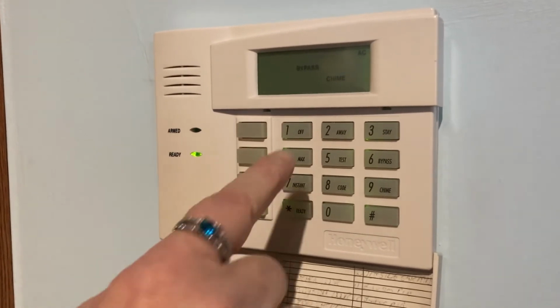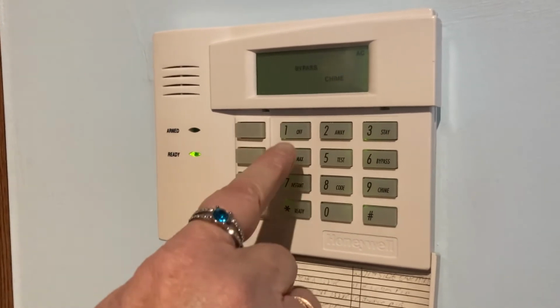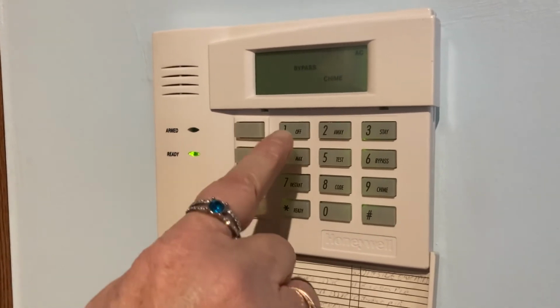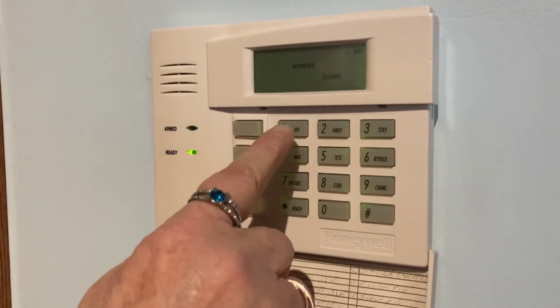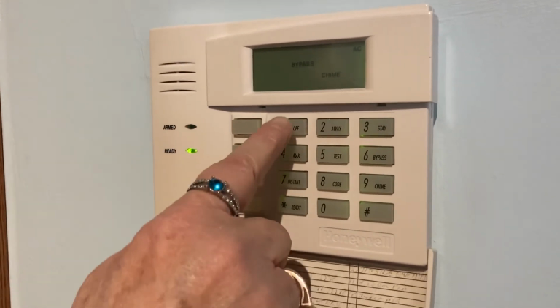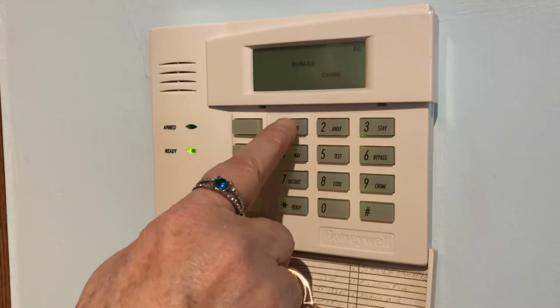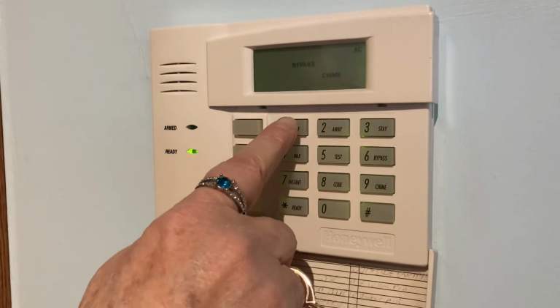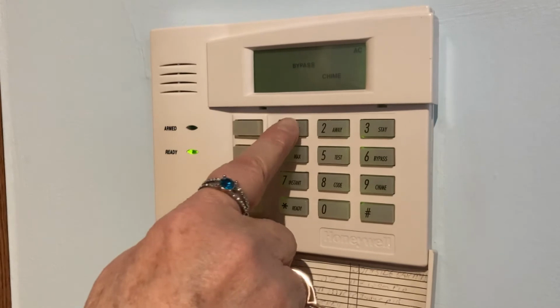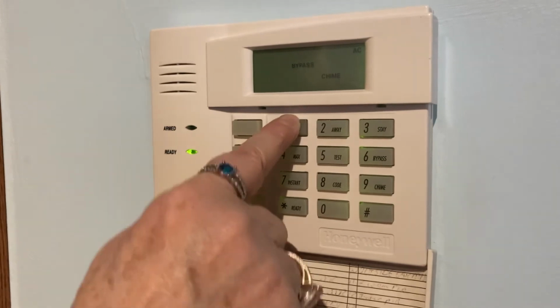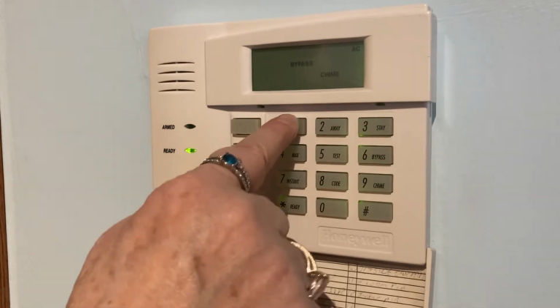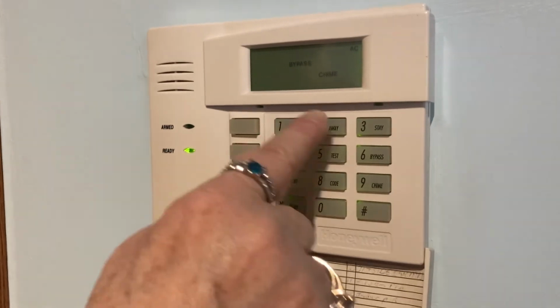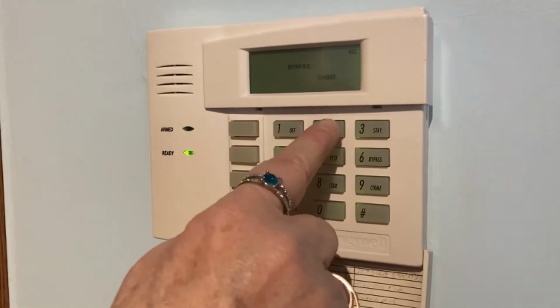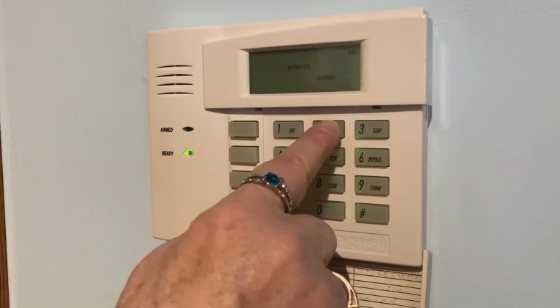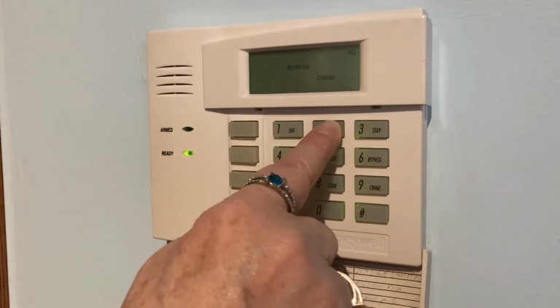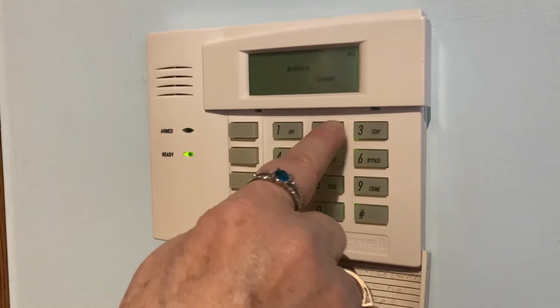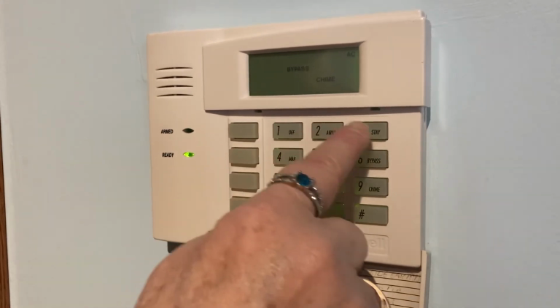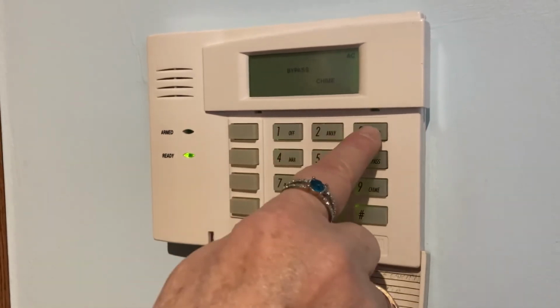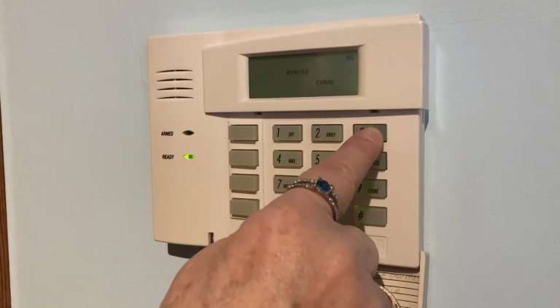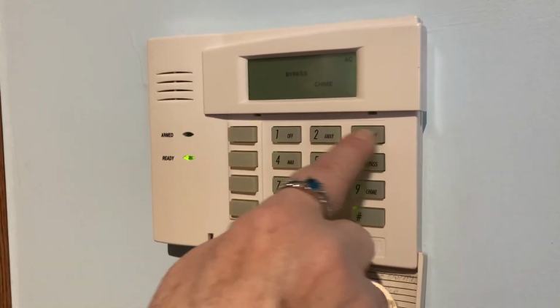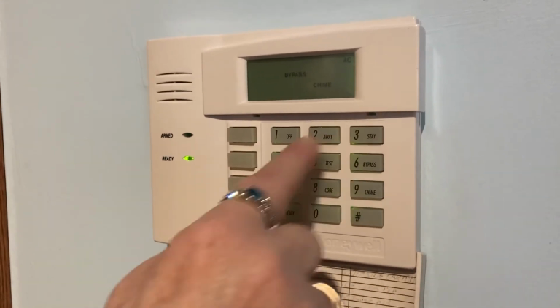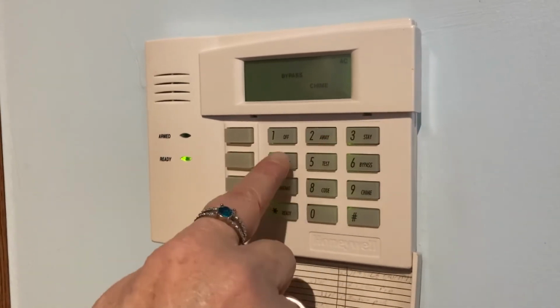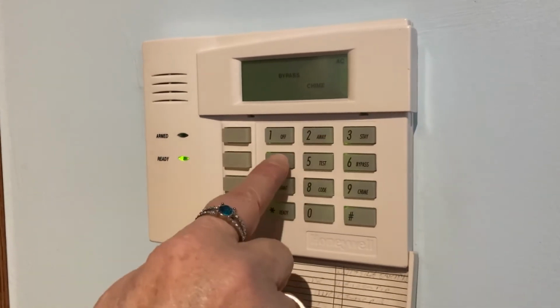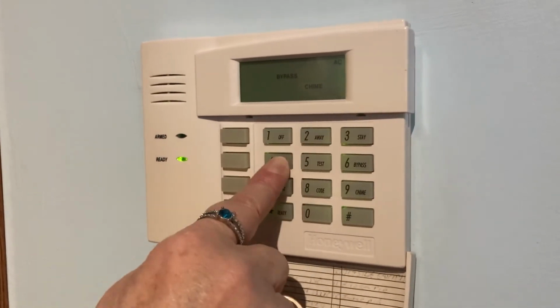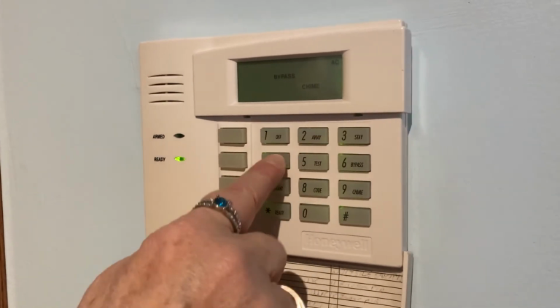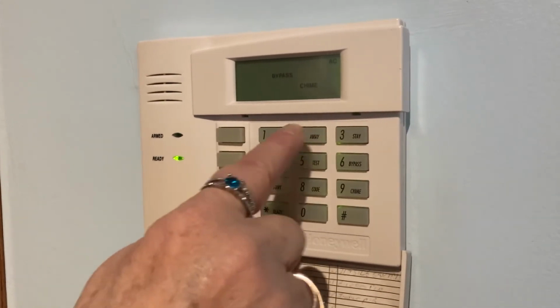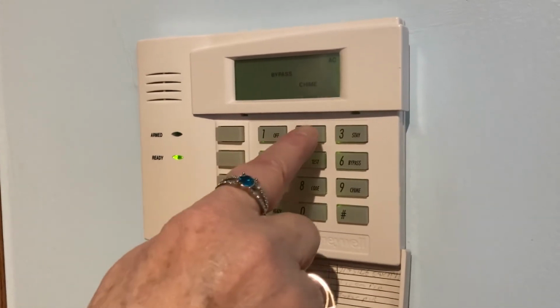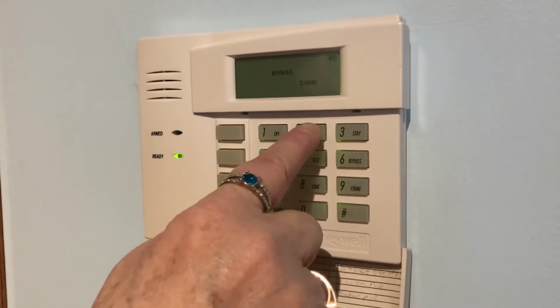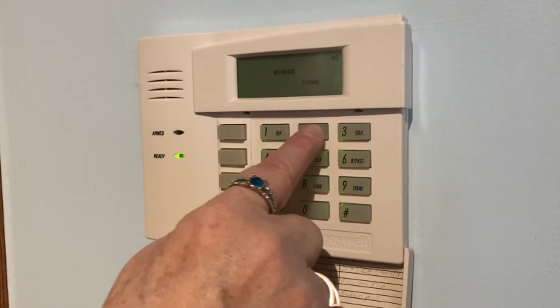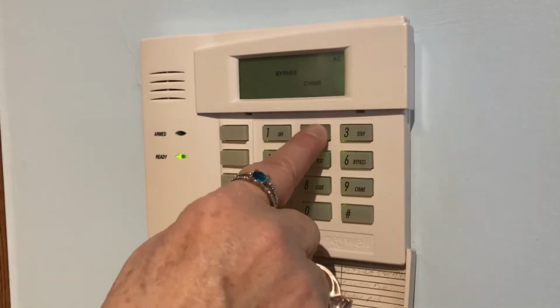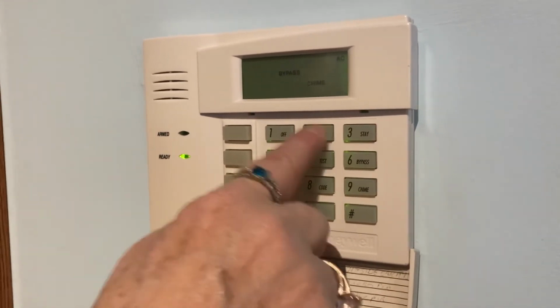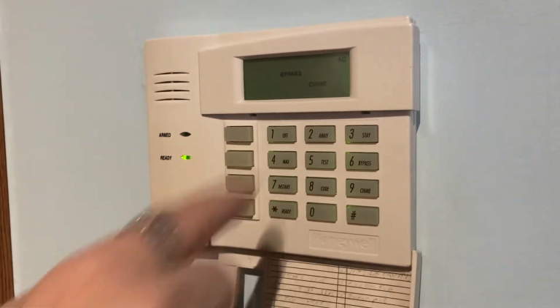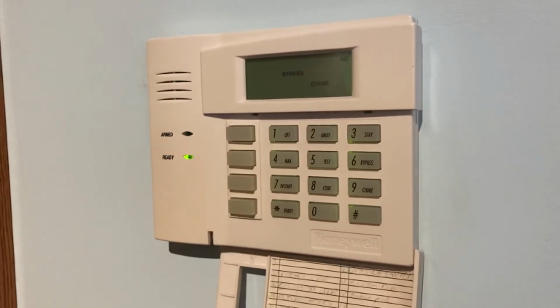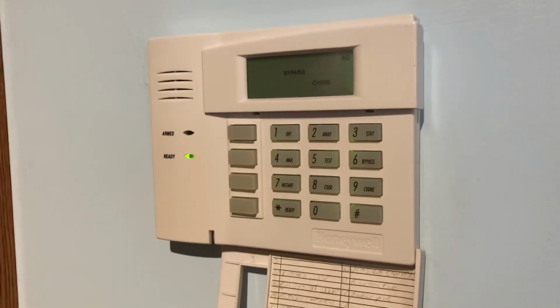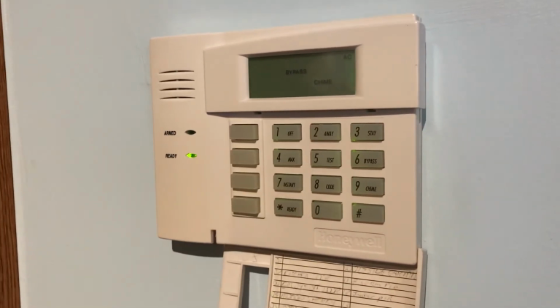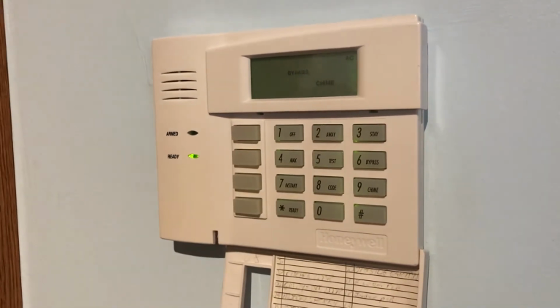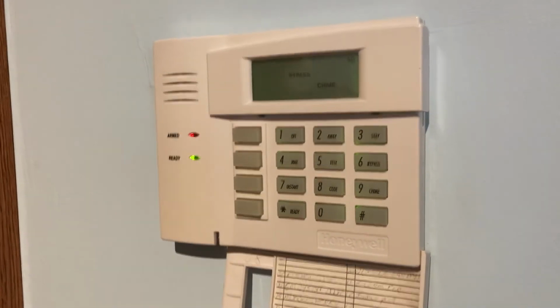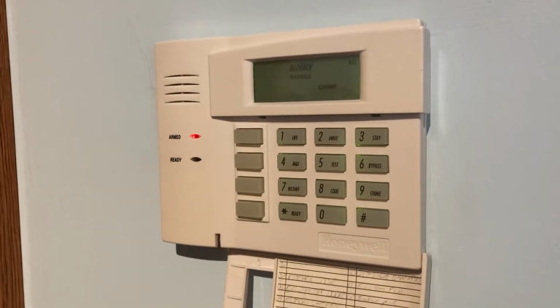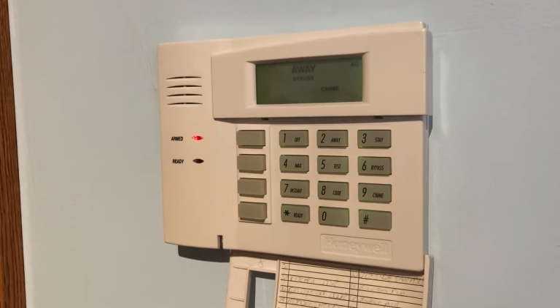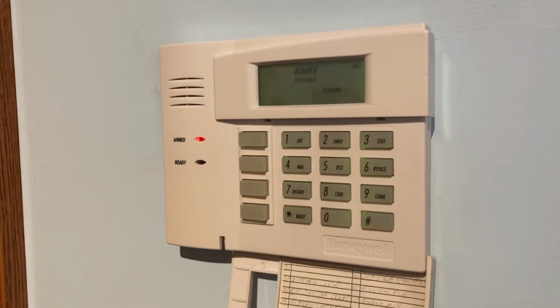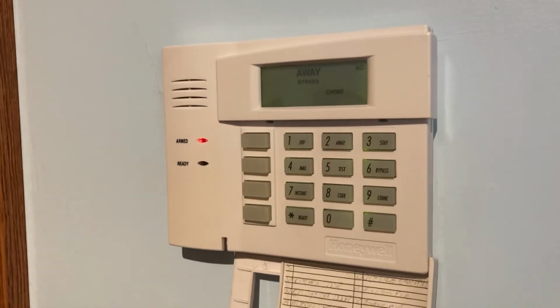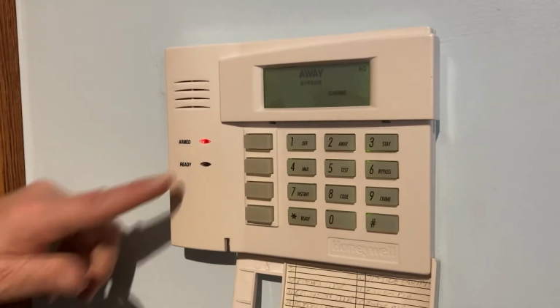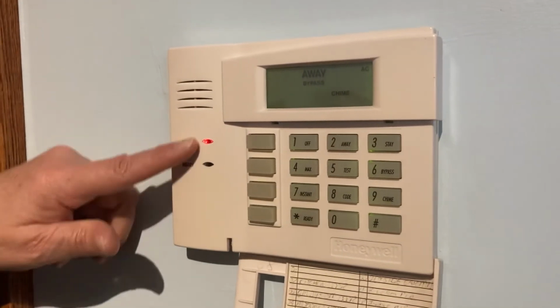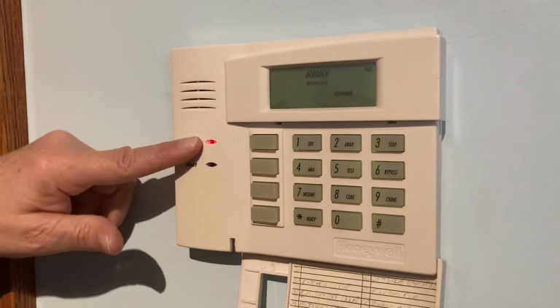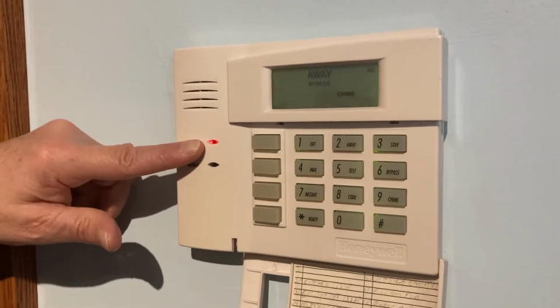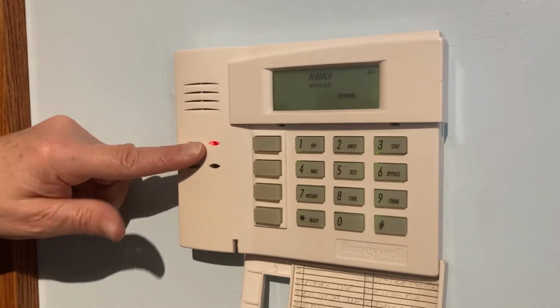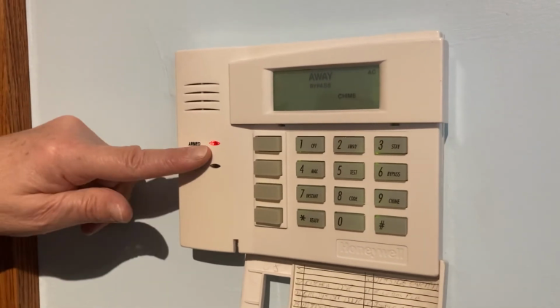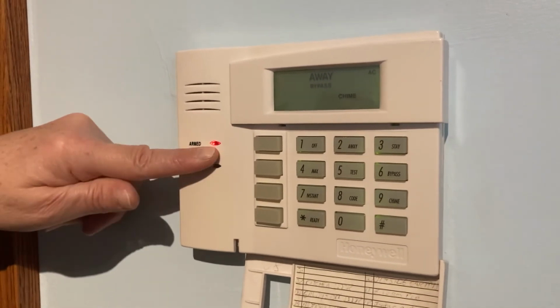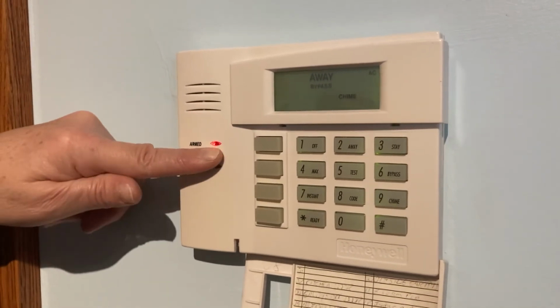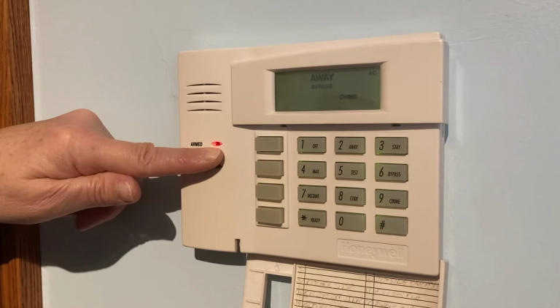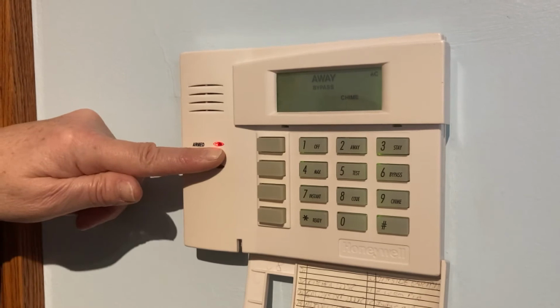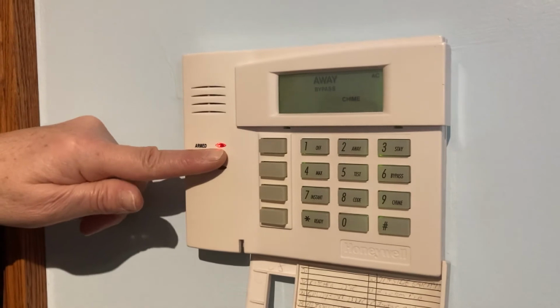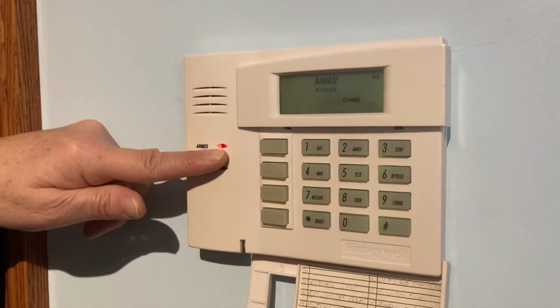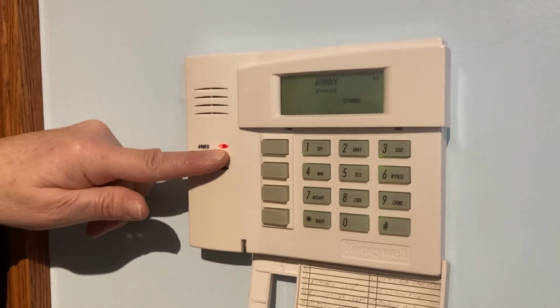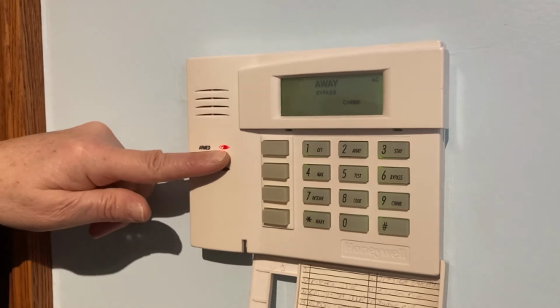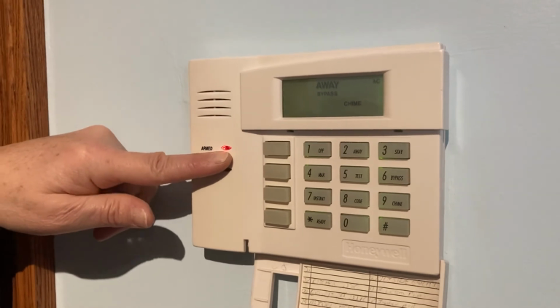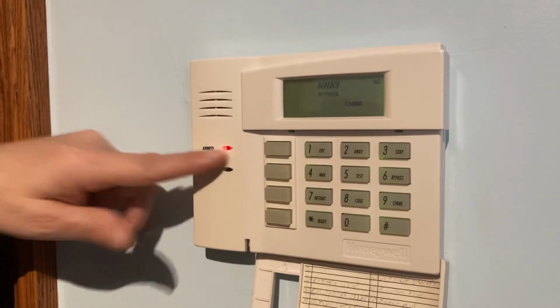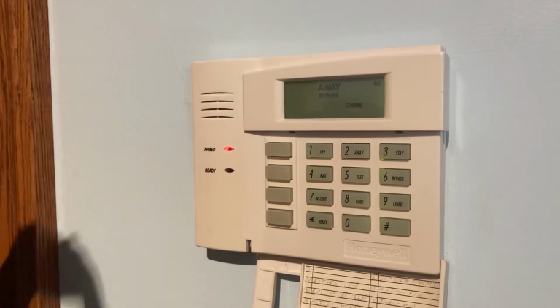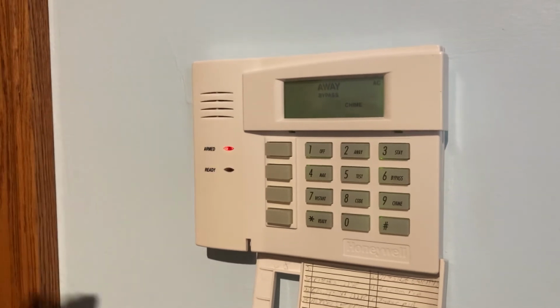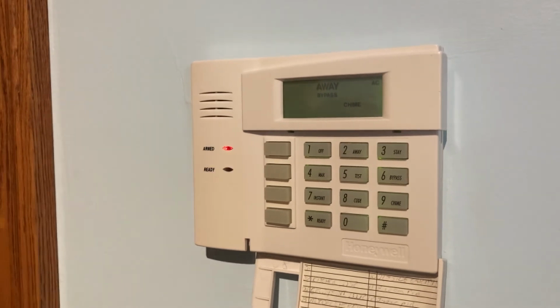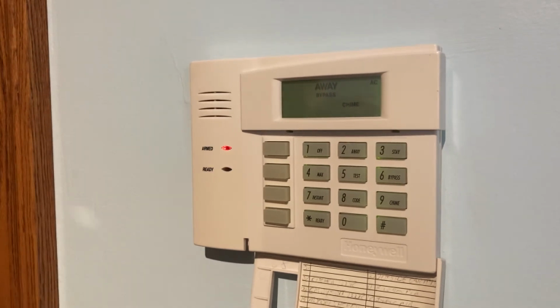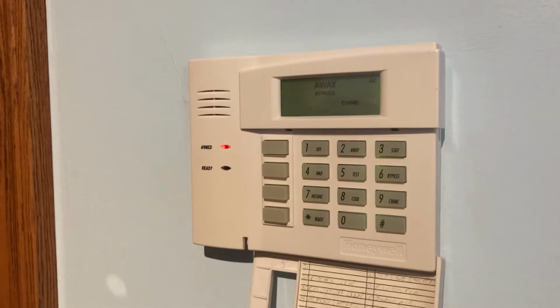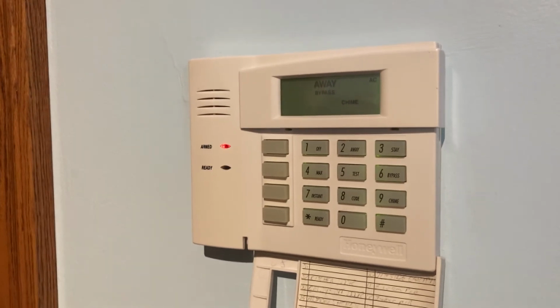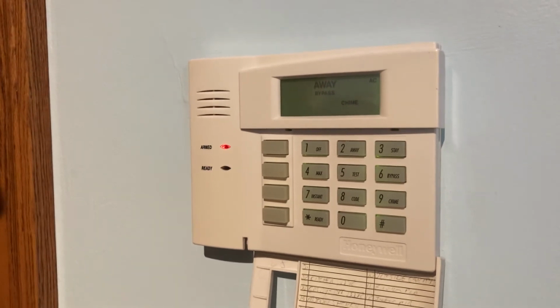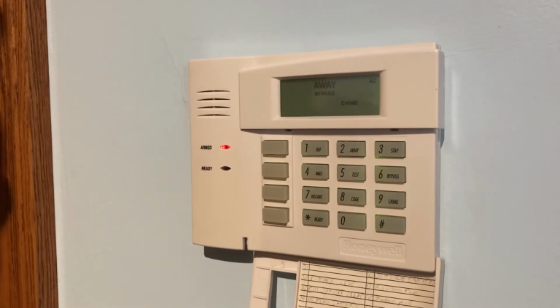I just put in my four-digit code and push away. I see my red arm light comes on — I am good to go.